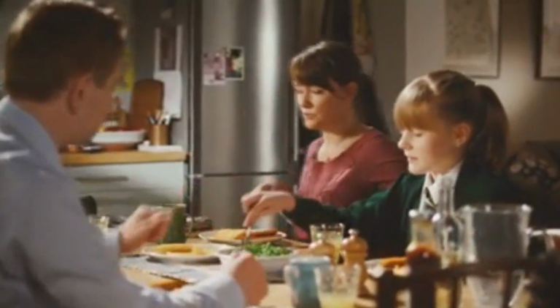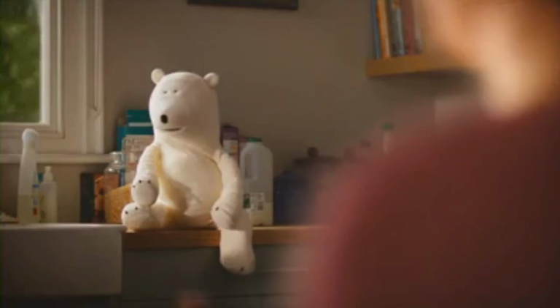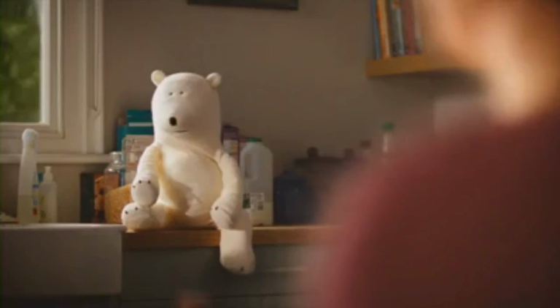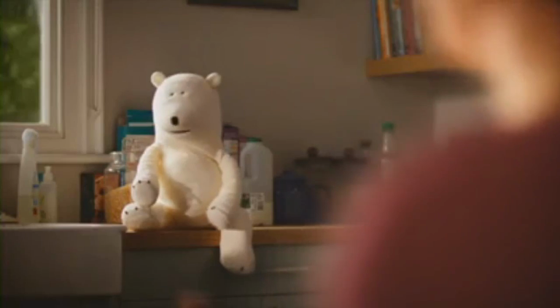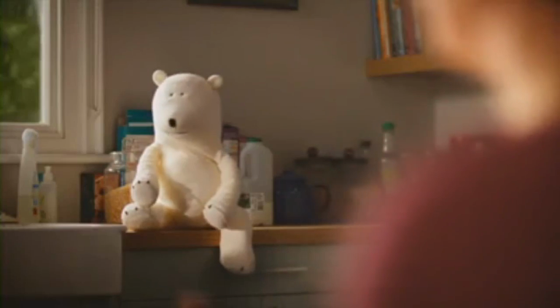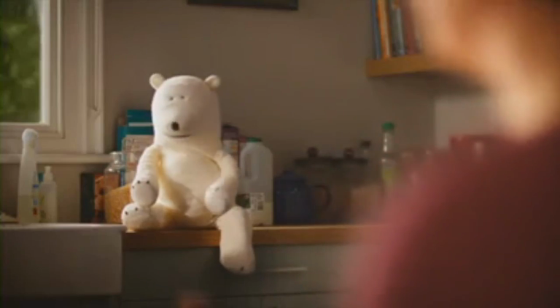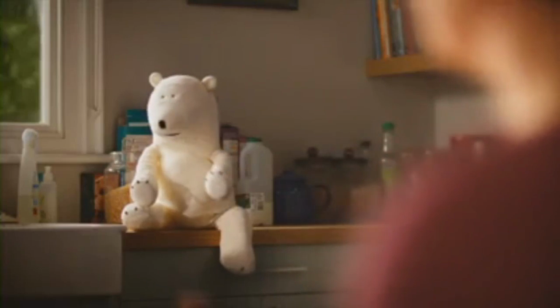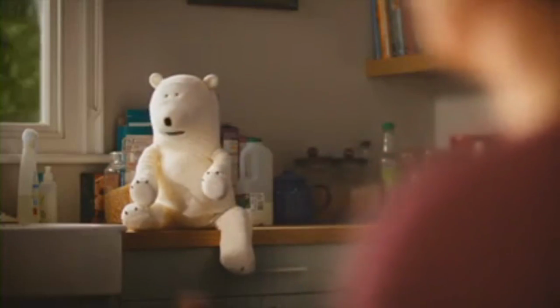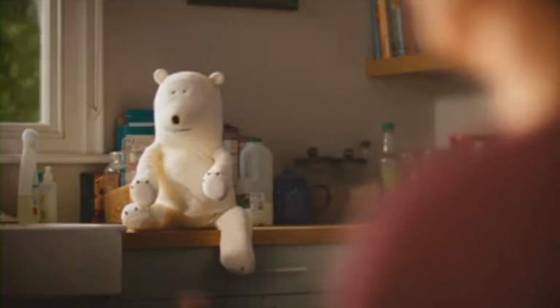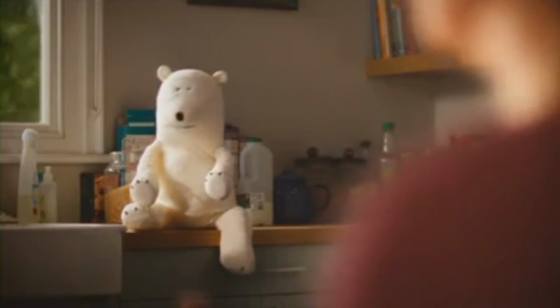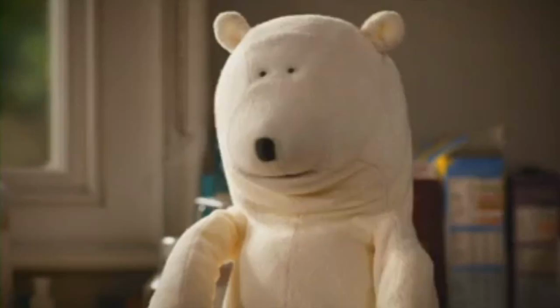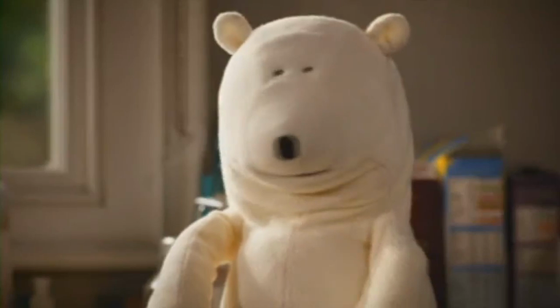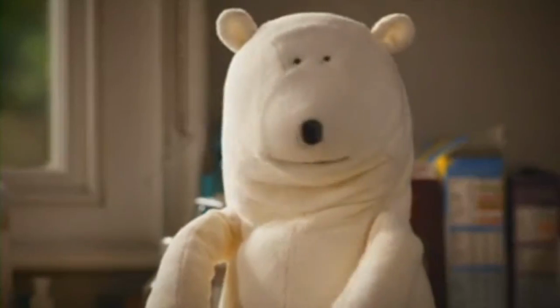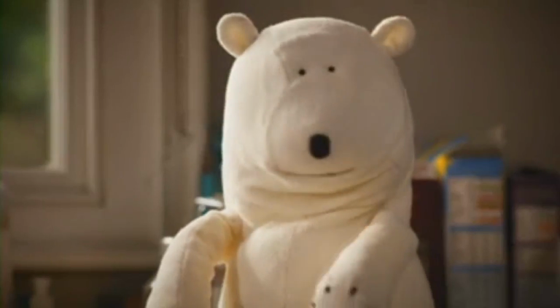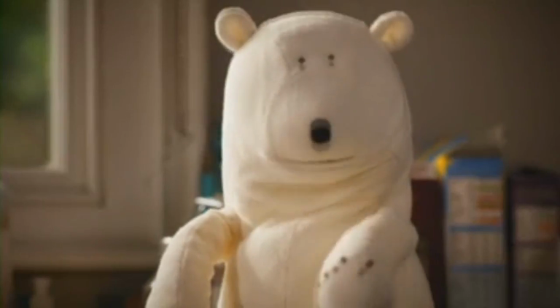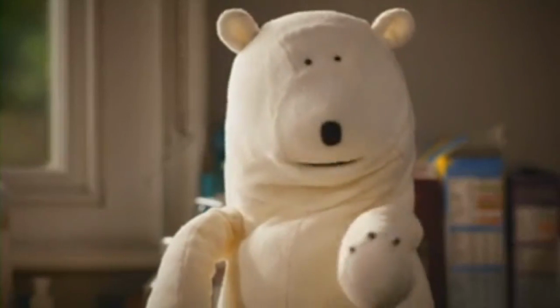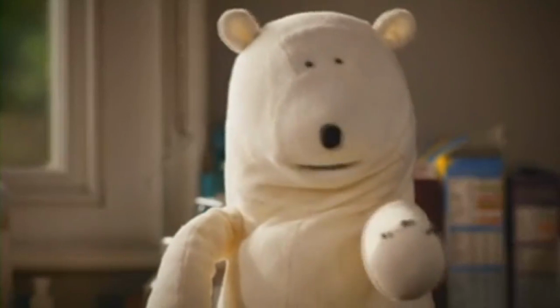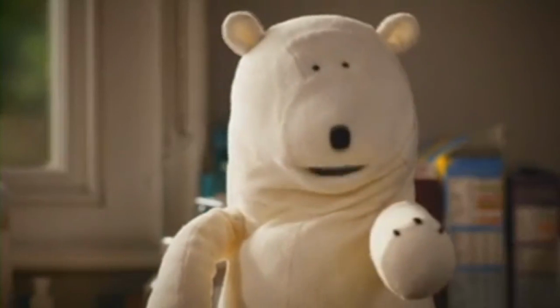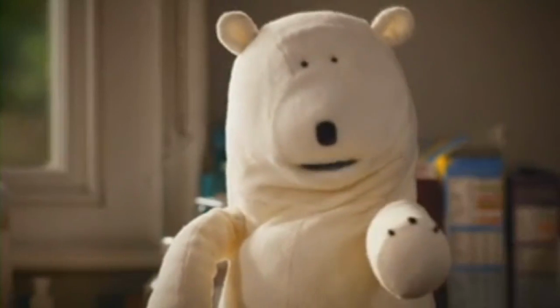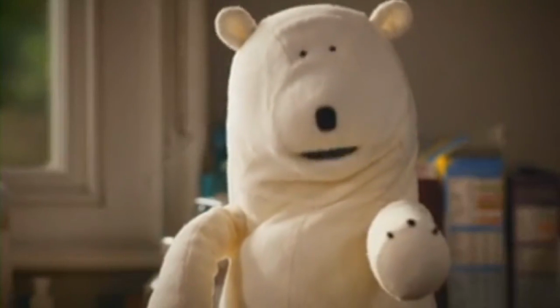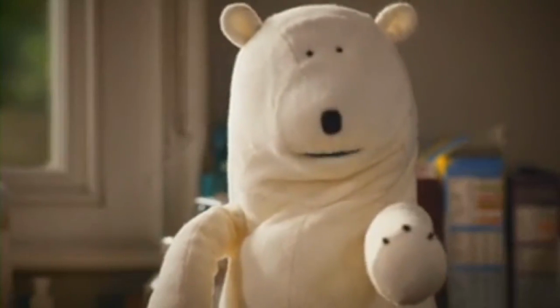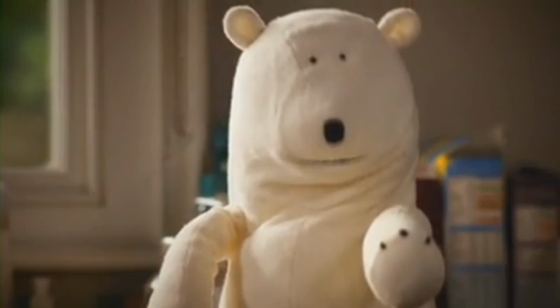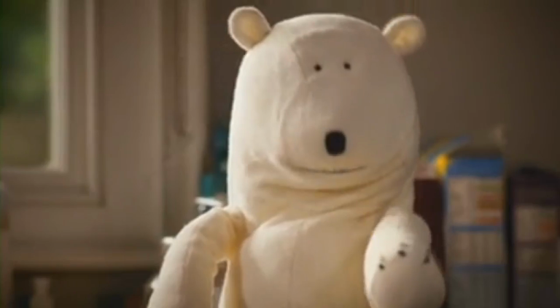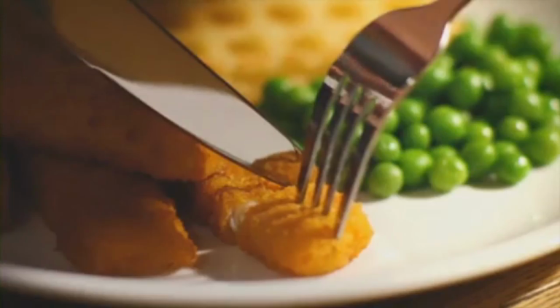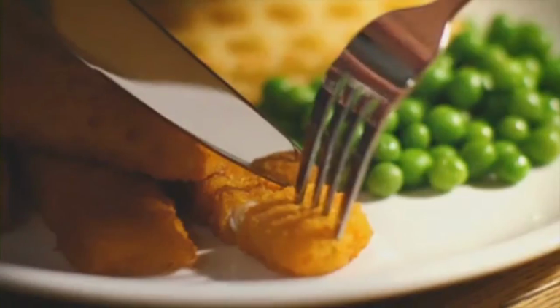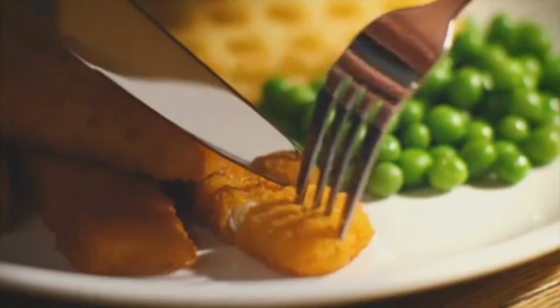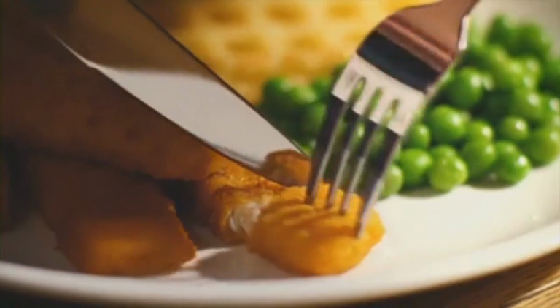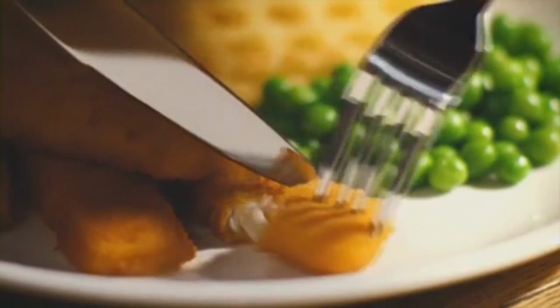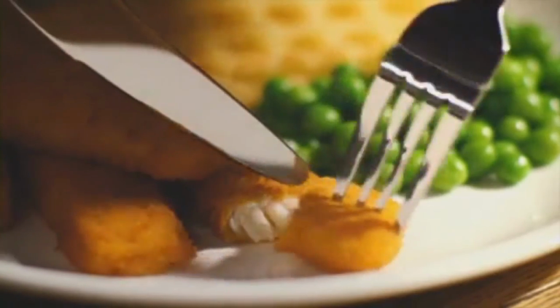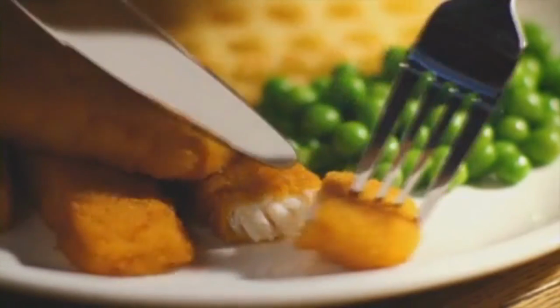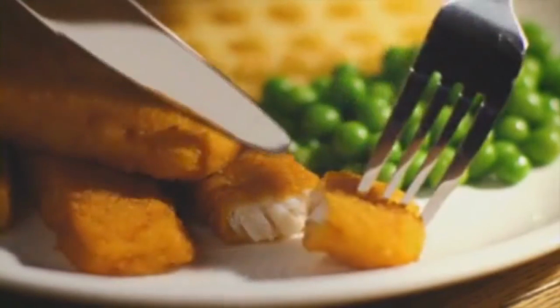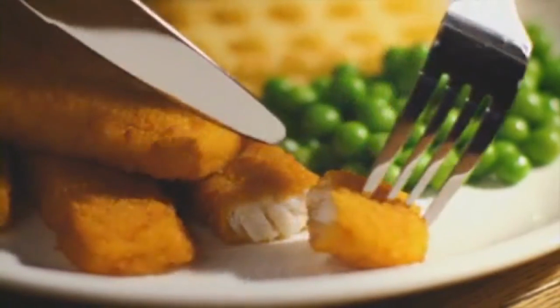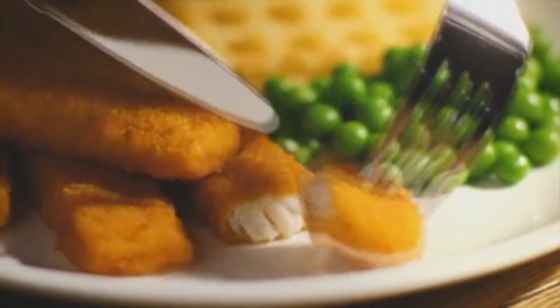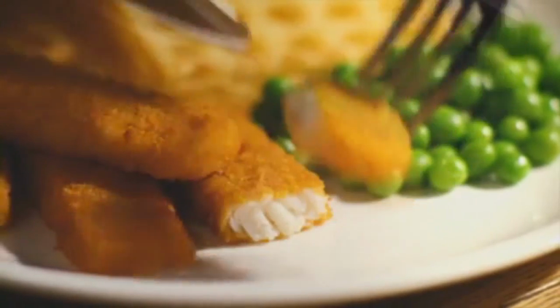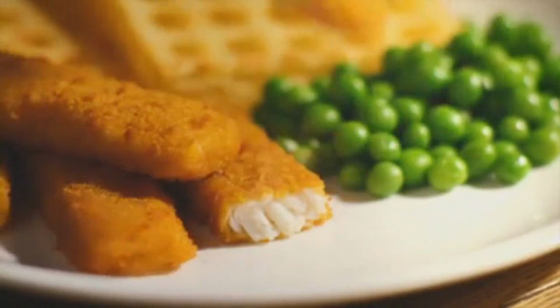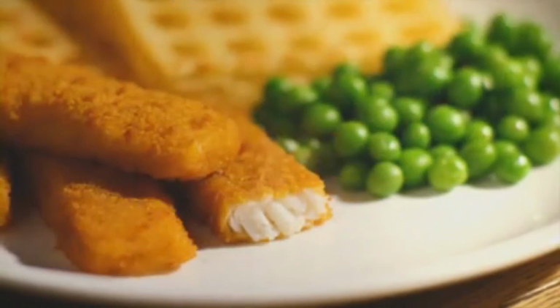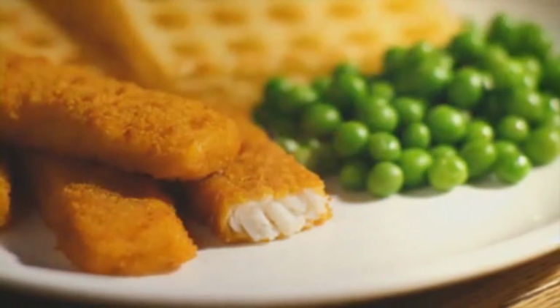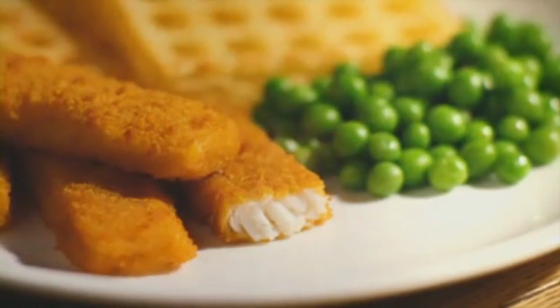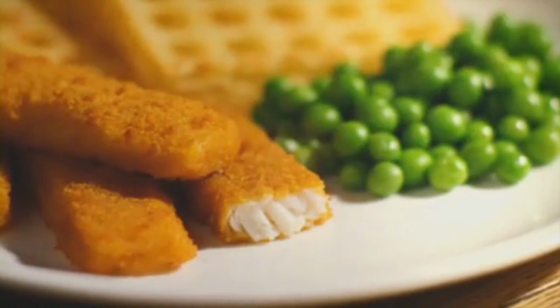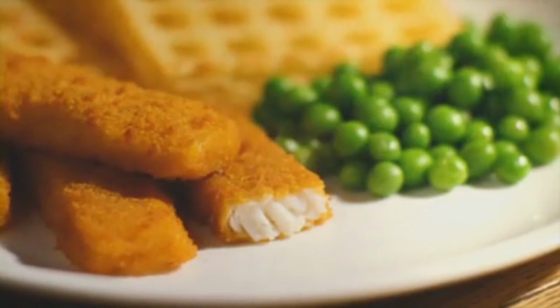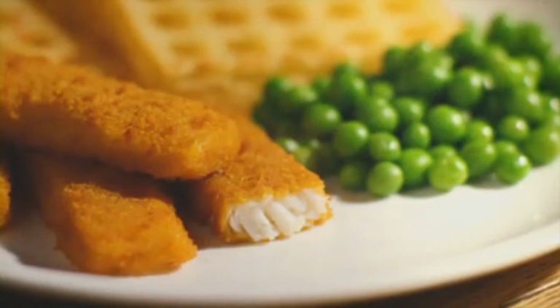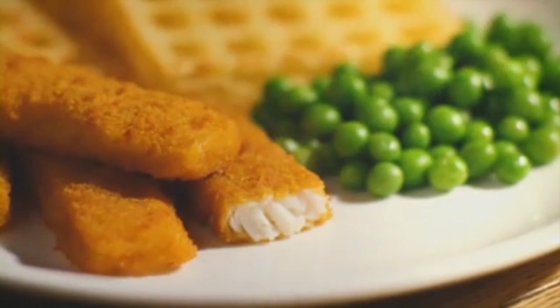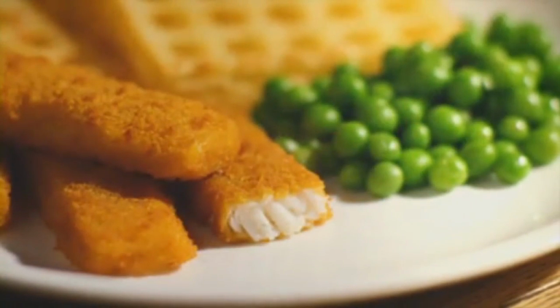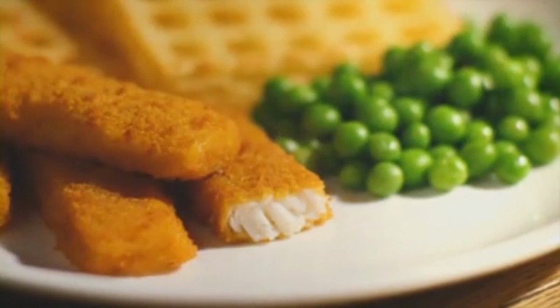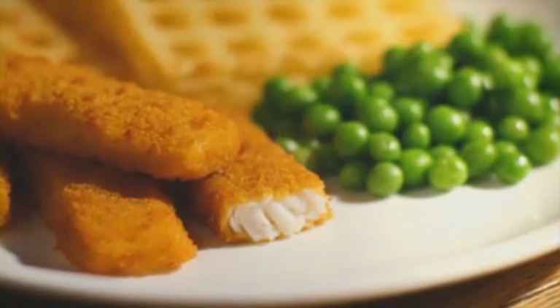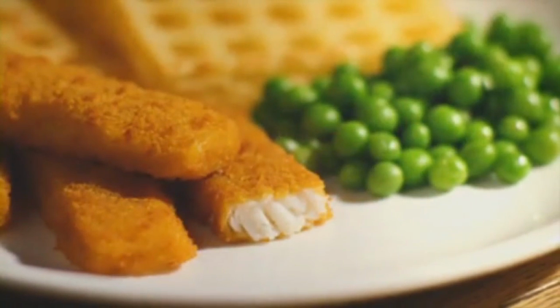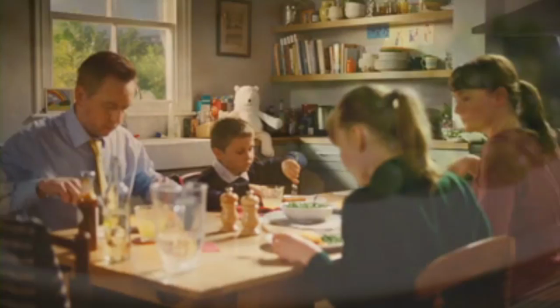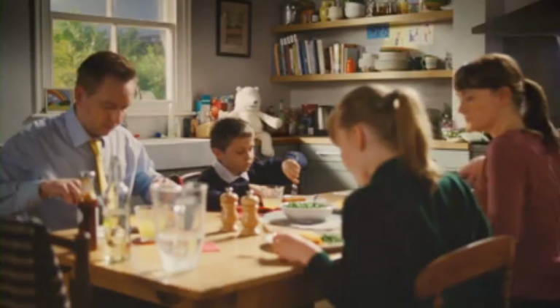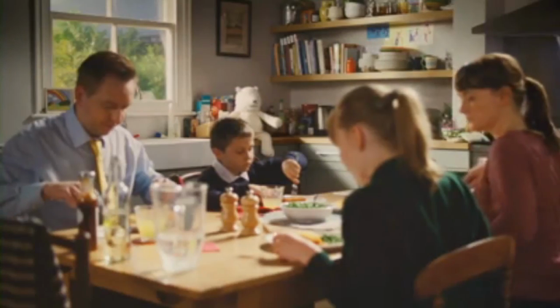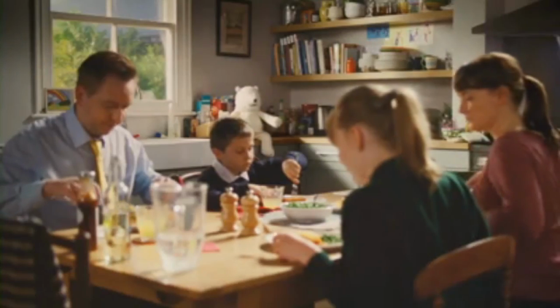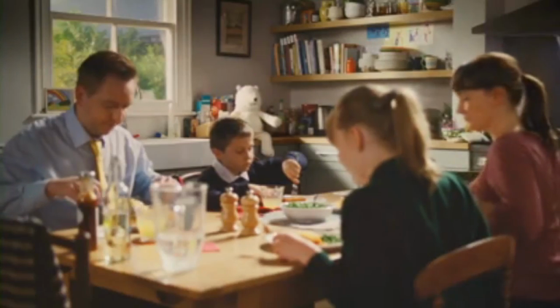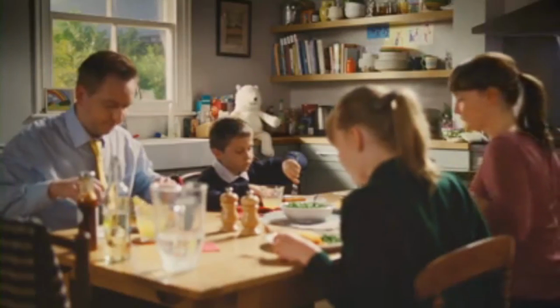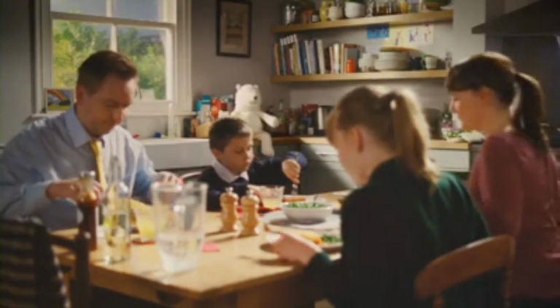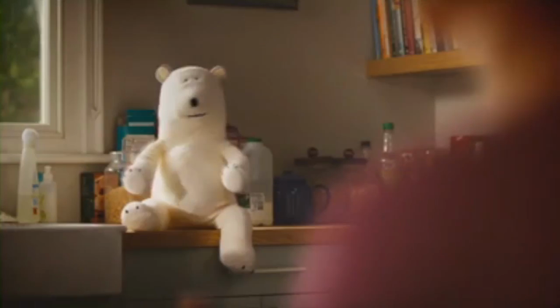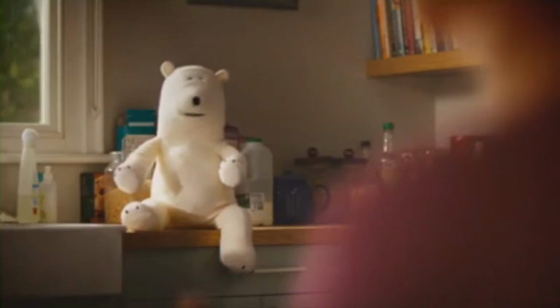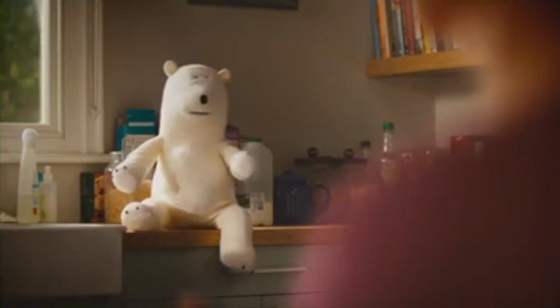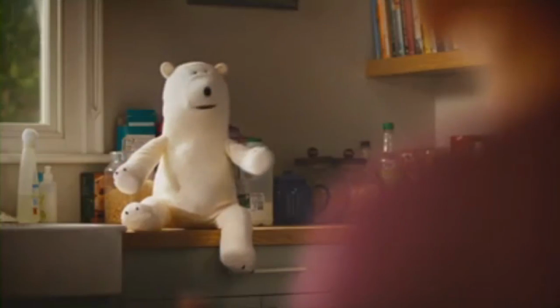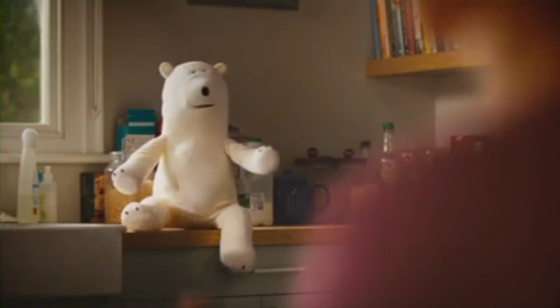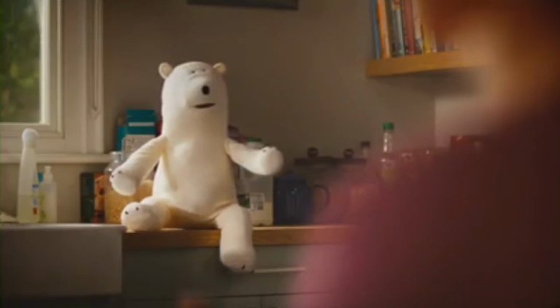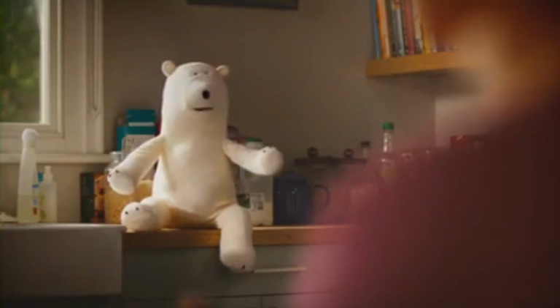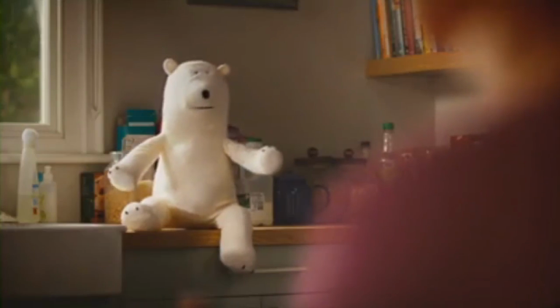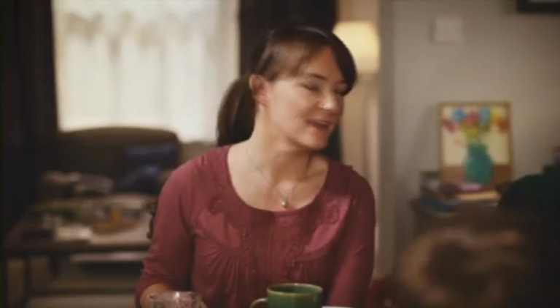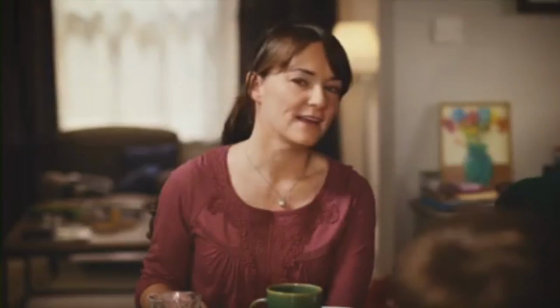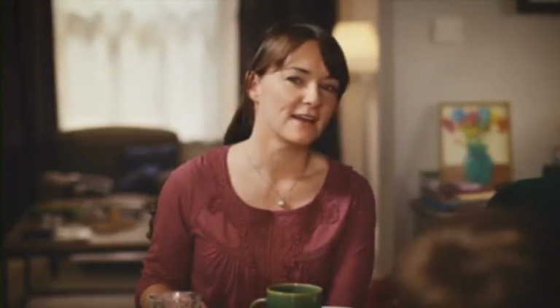Fish fingers. Good call. Made with 100% fish fillet. Kids love them. Perfect for teatime.